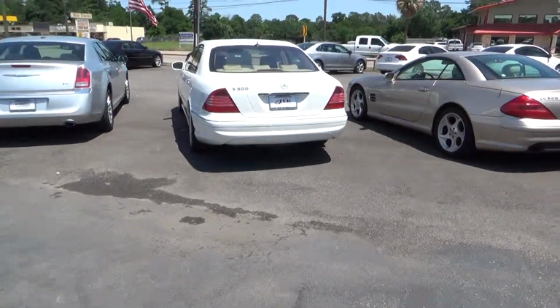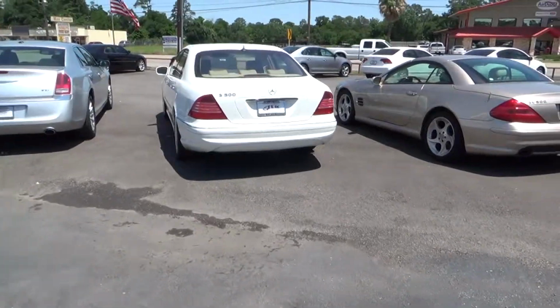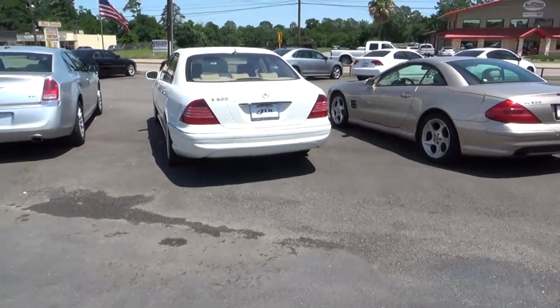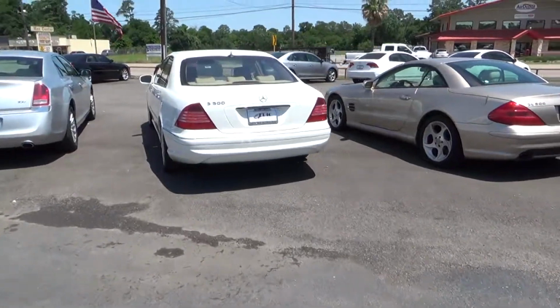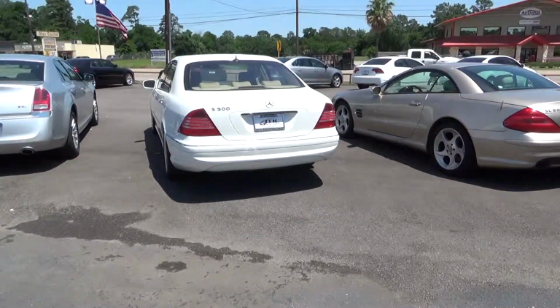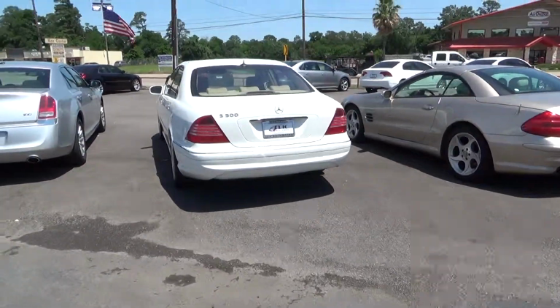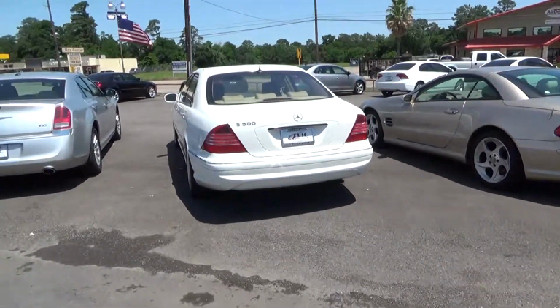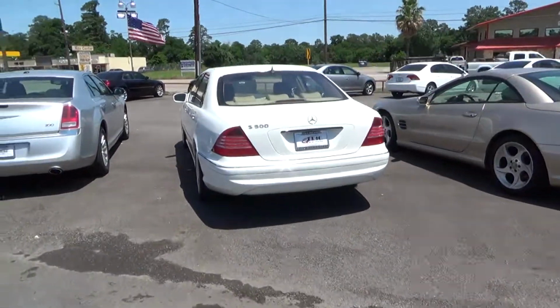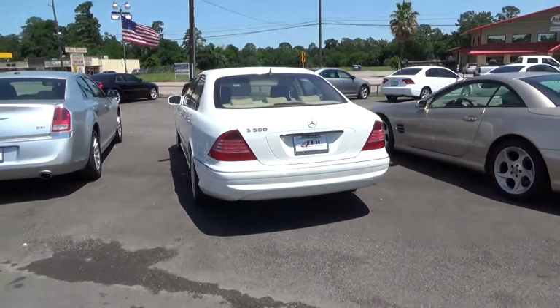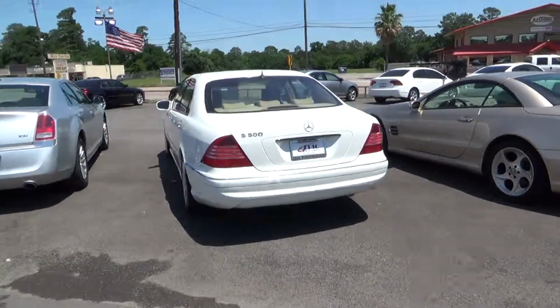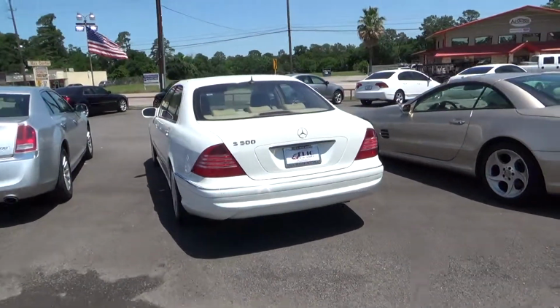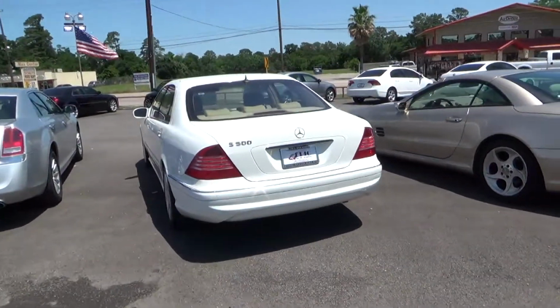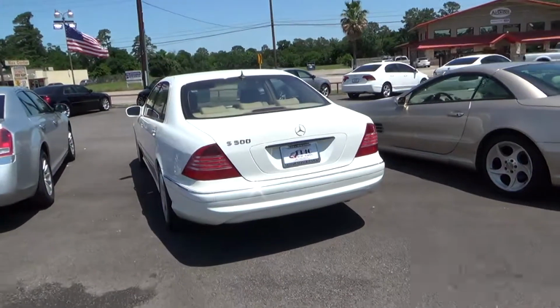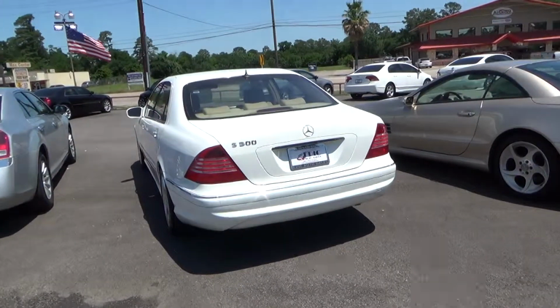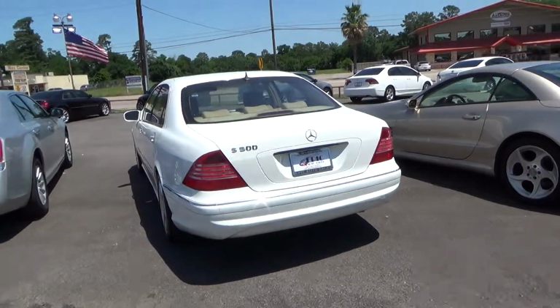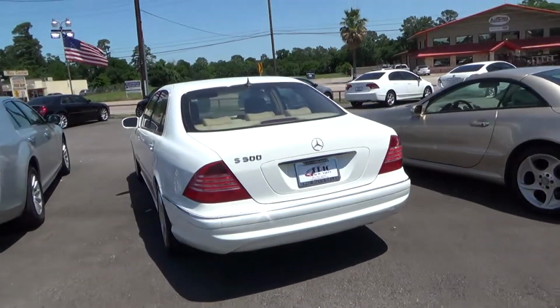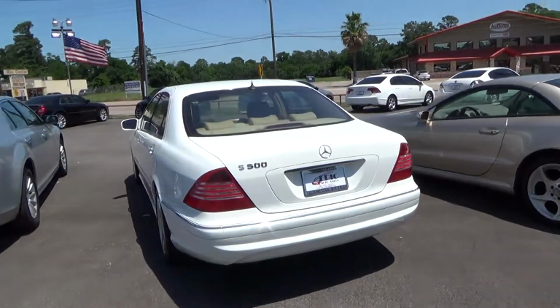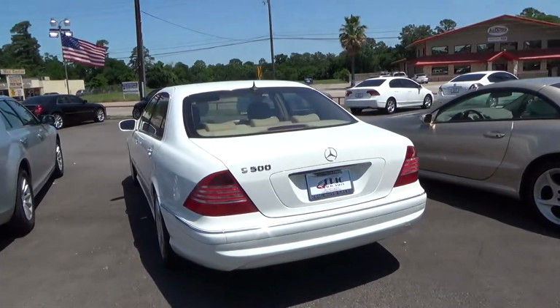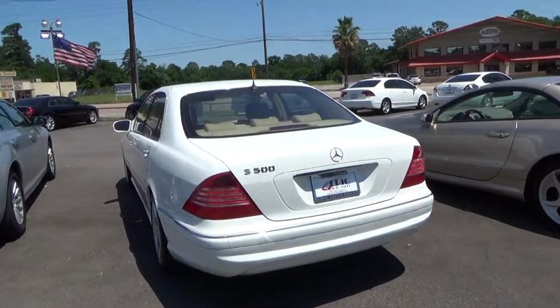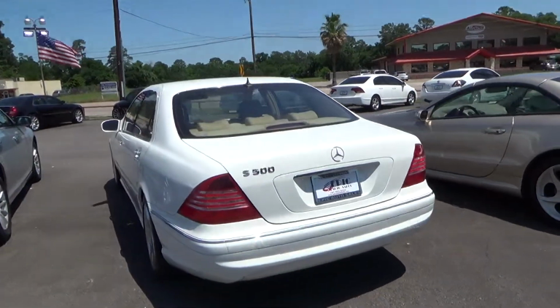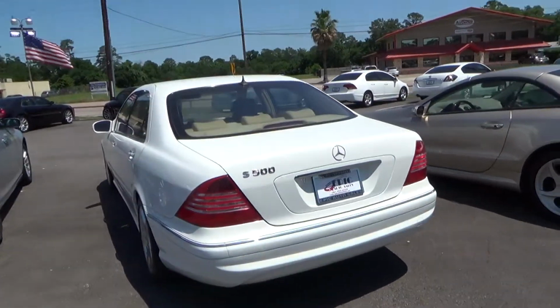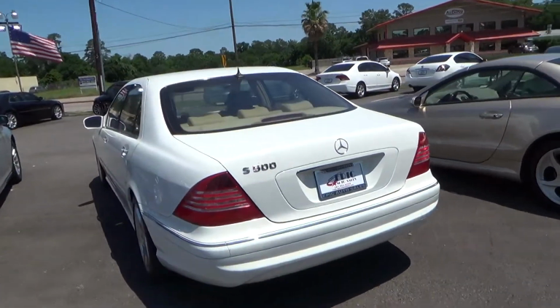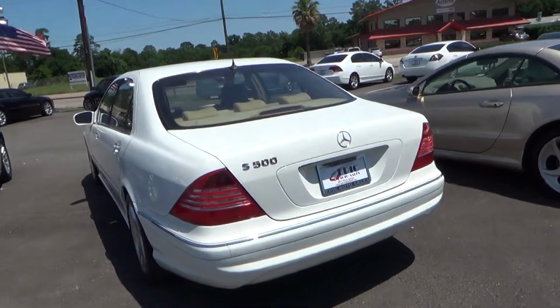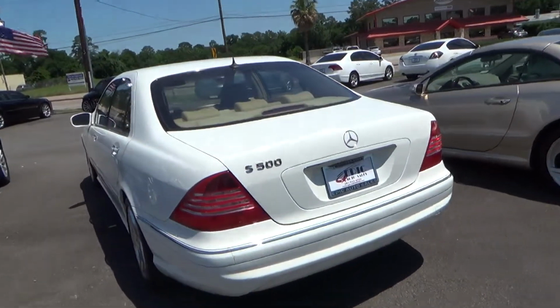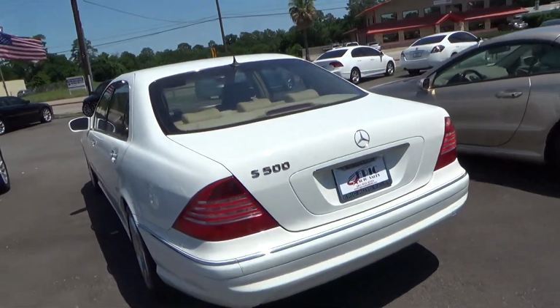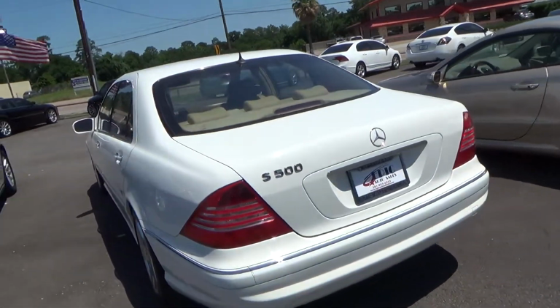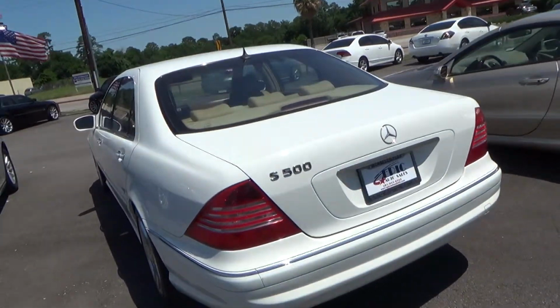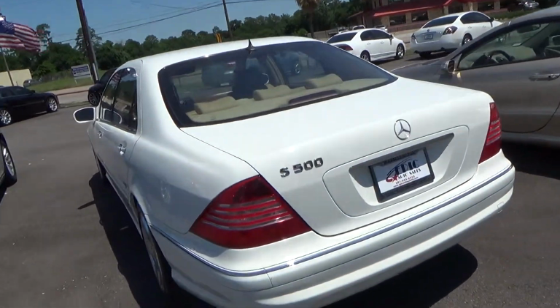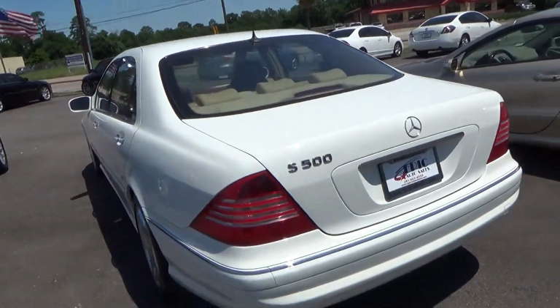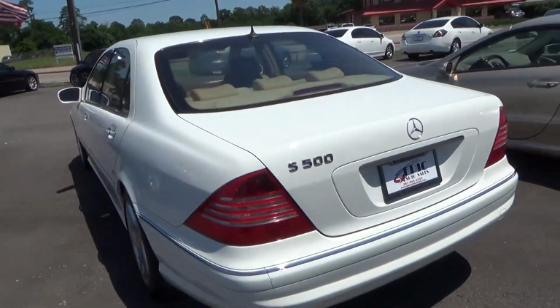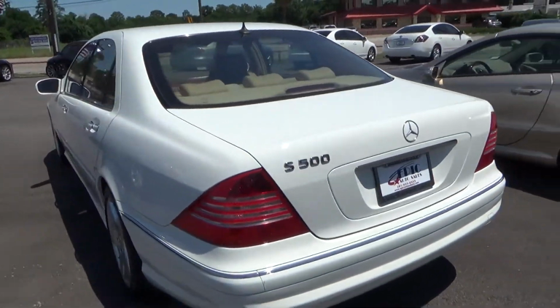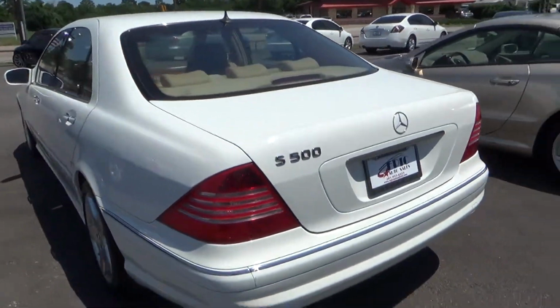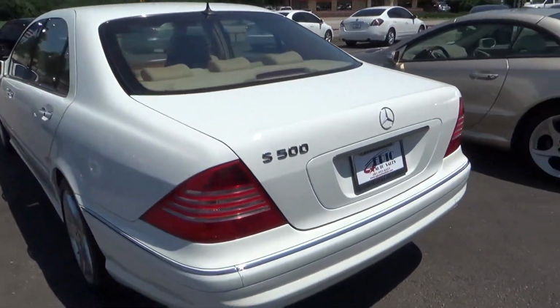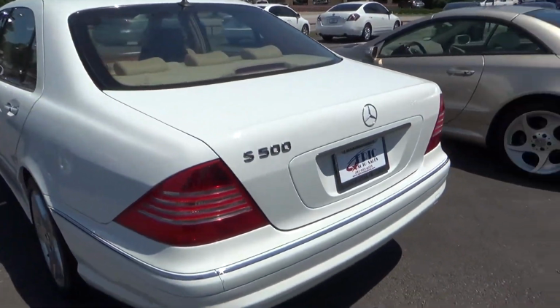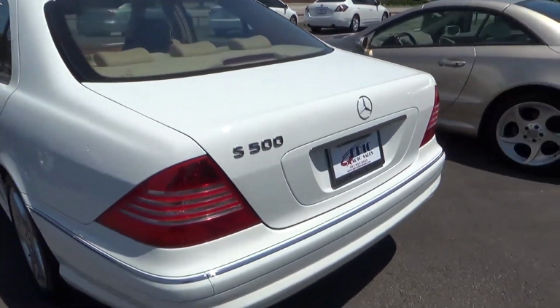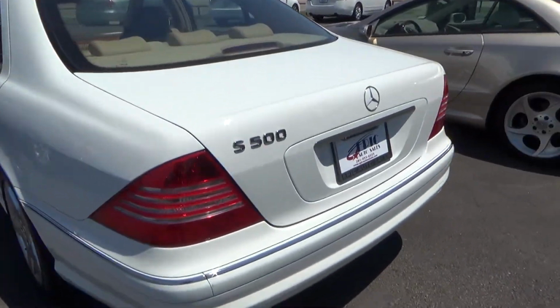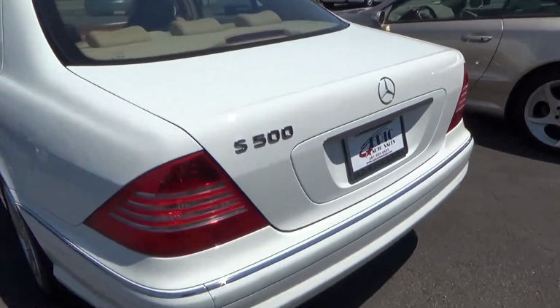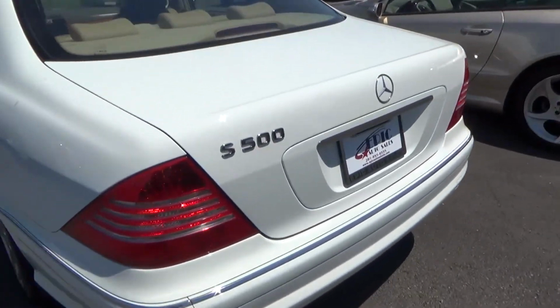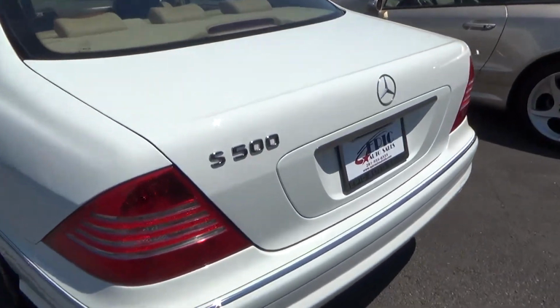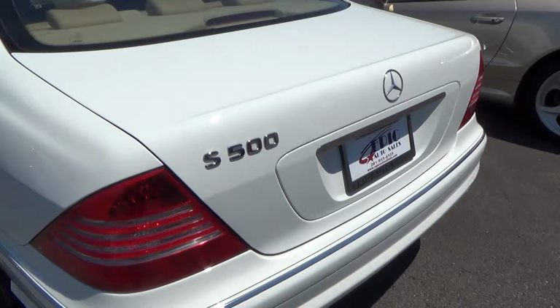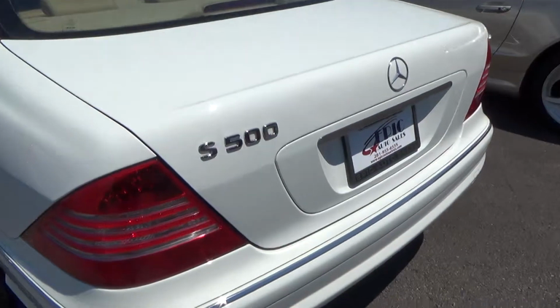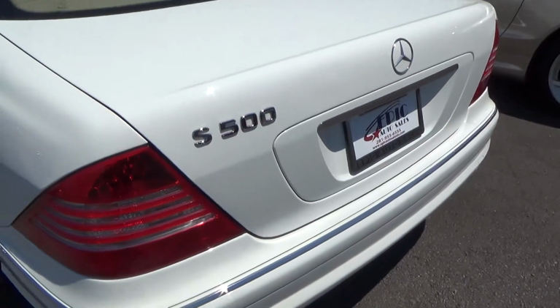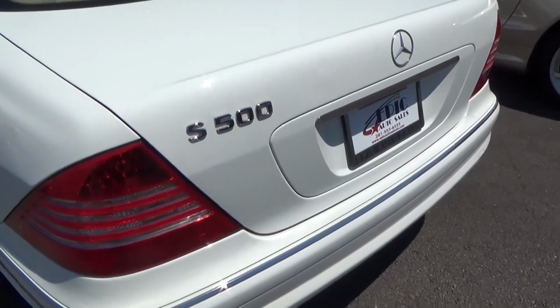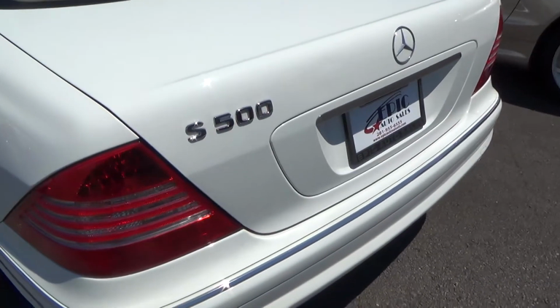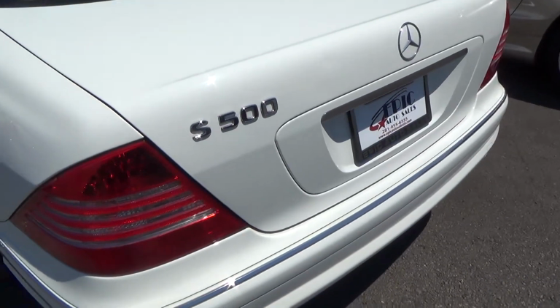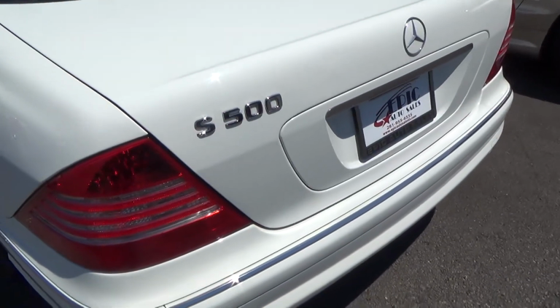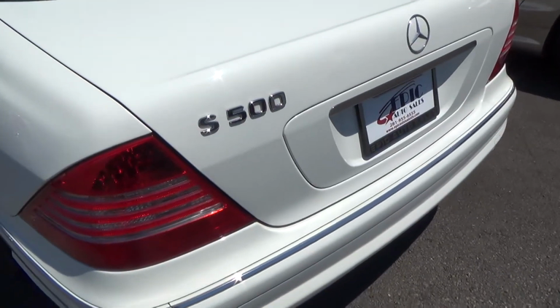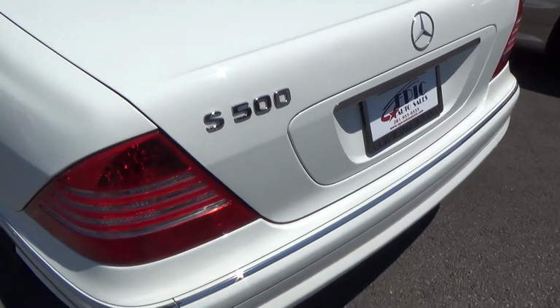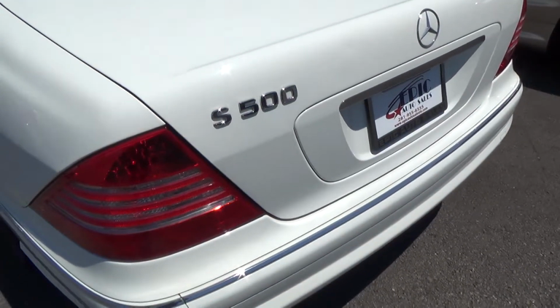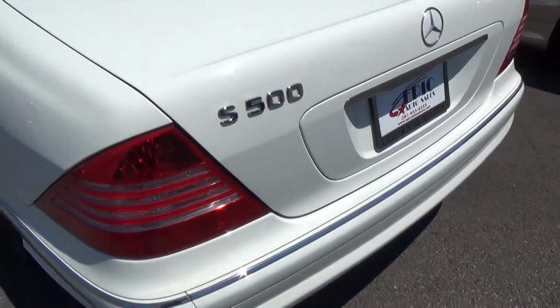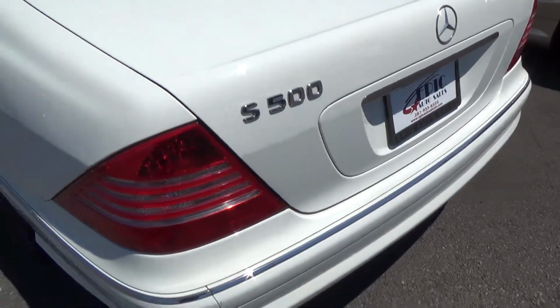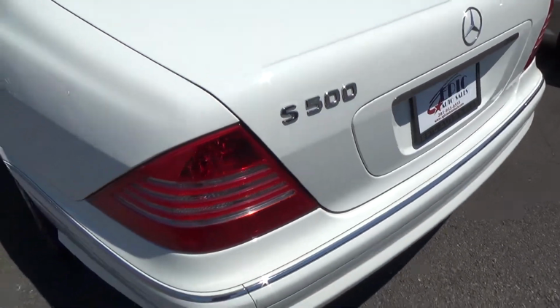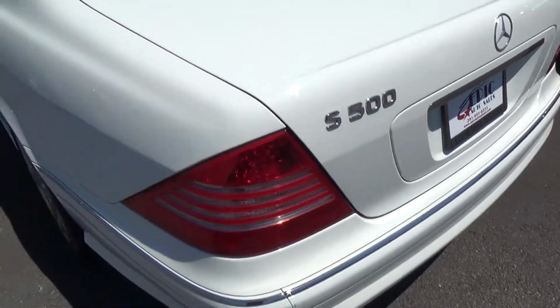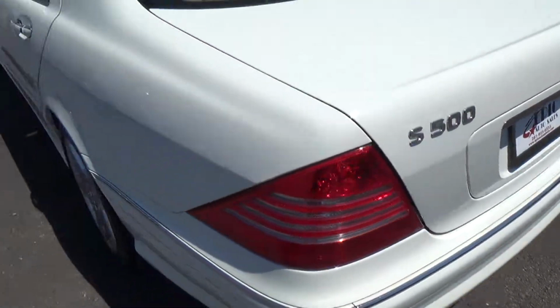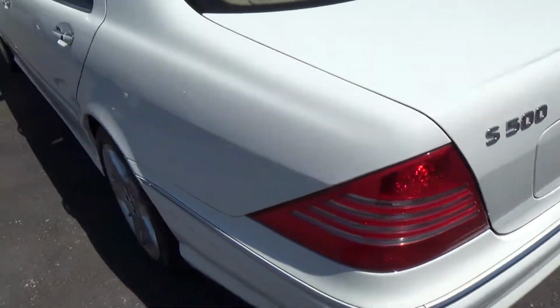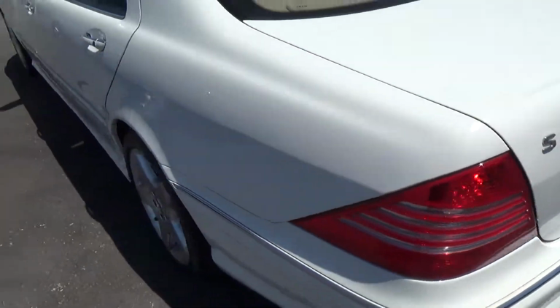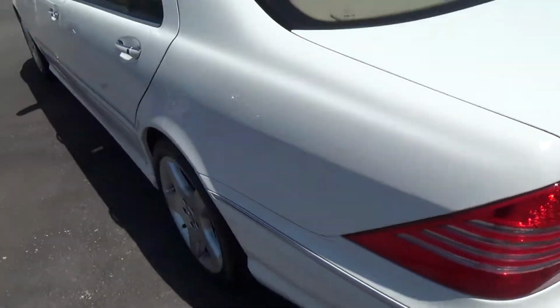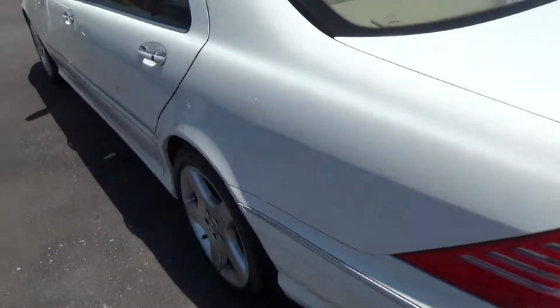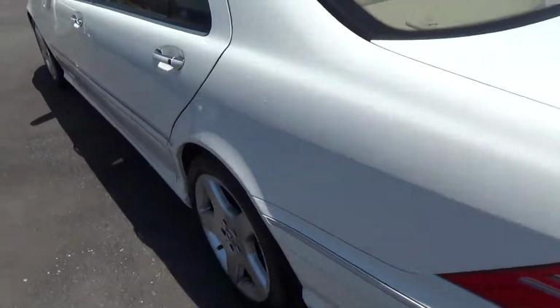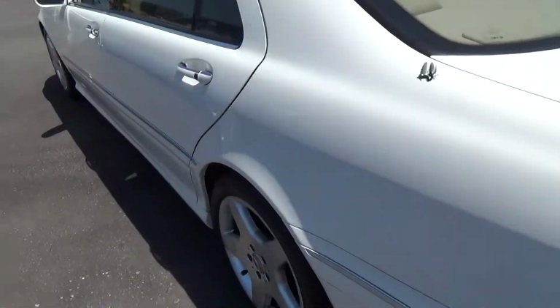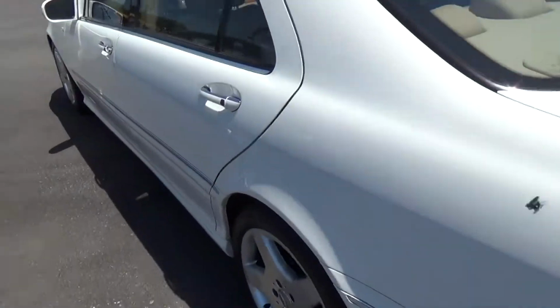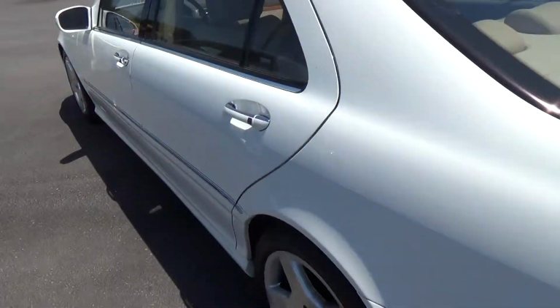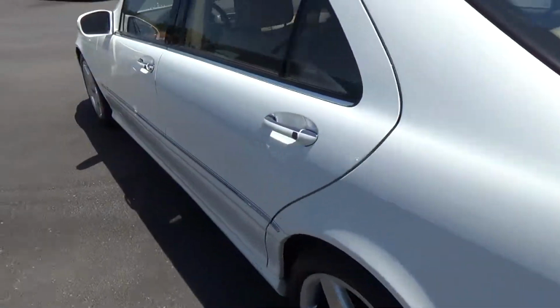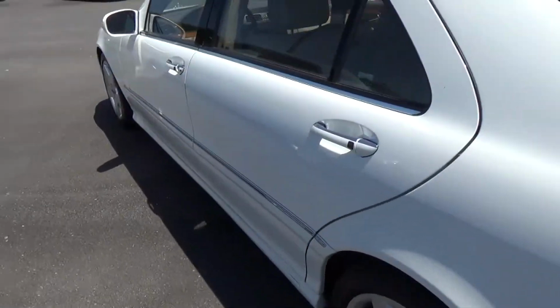This is Chuck with Epic Auto Sales. I just spoke with you a minute ago. This is the S500 I was telling you about, white in color.